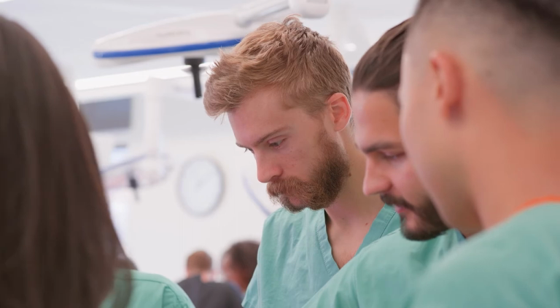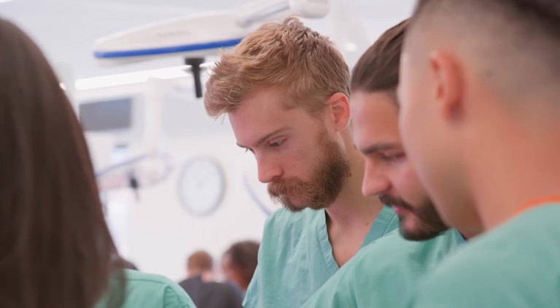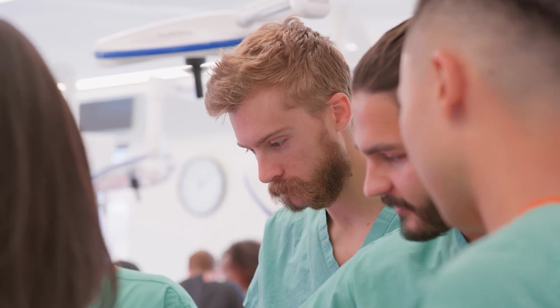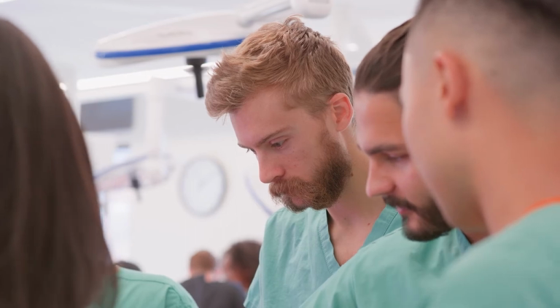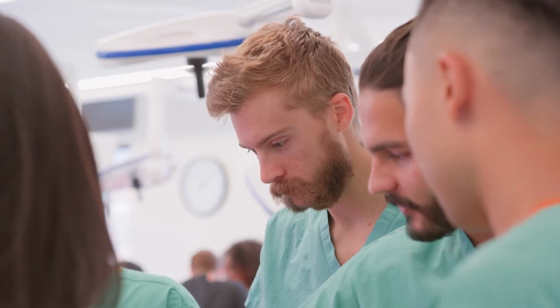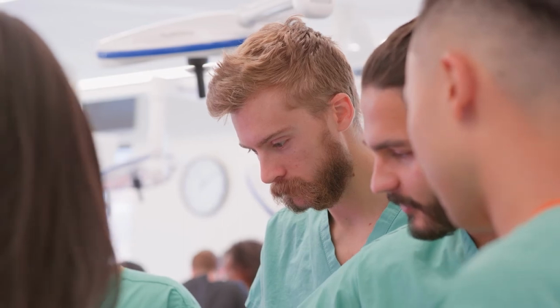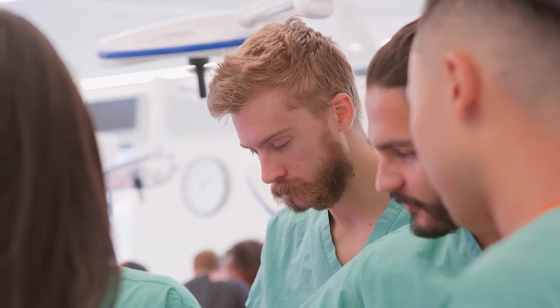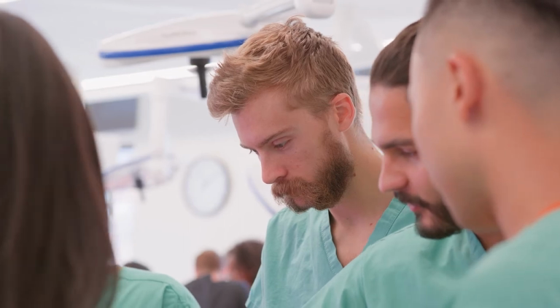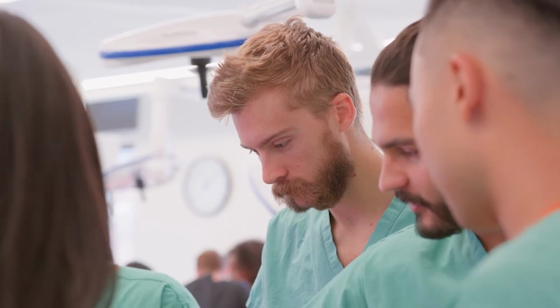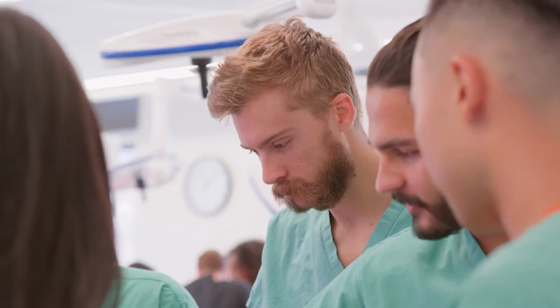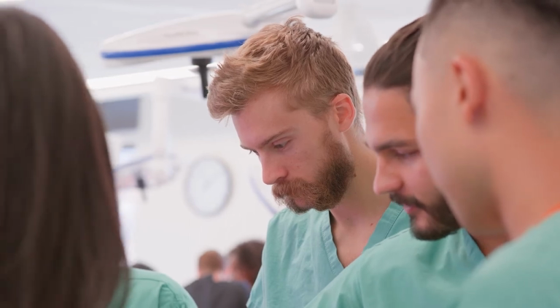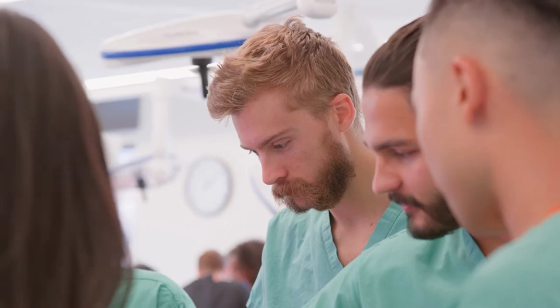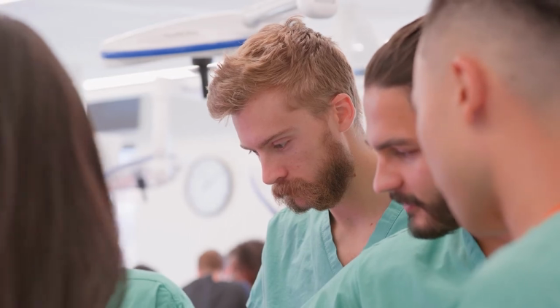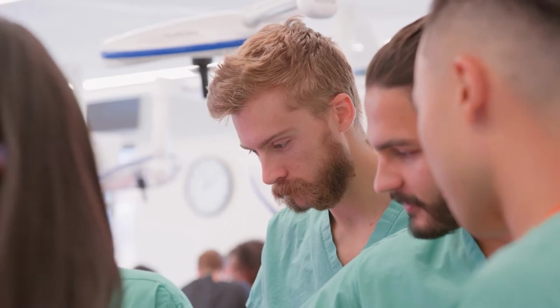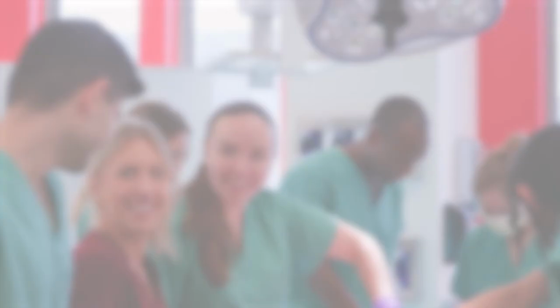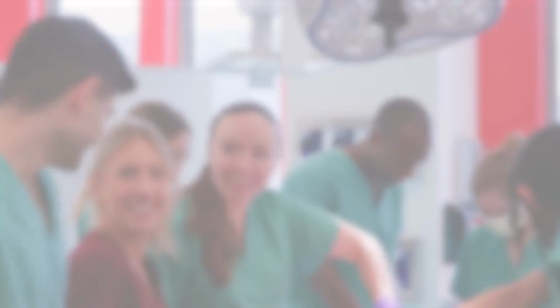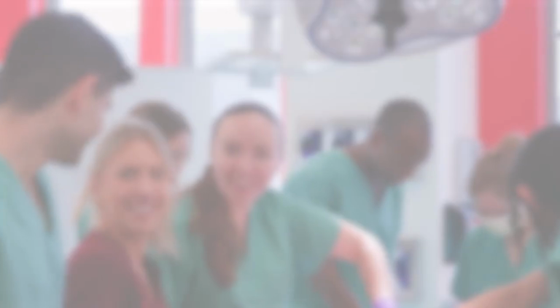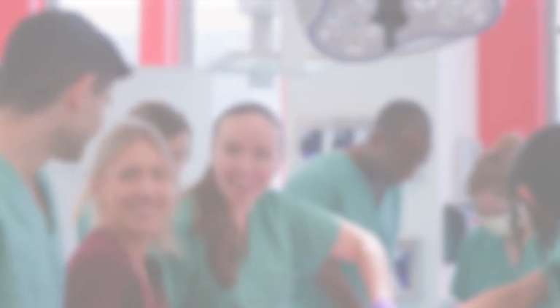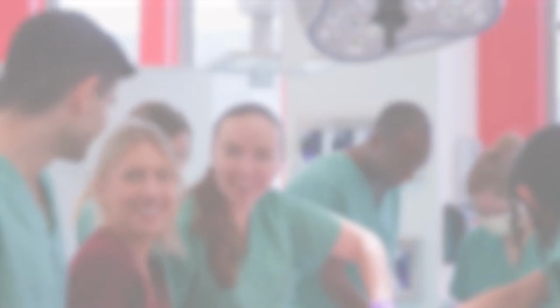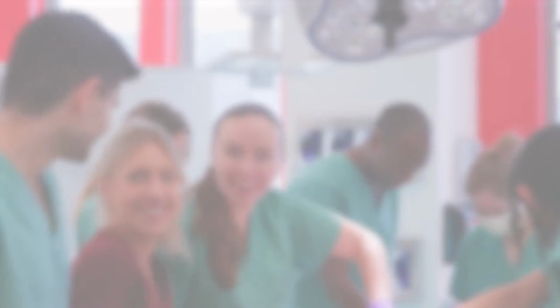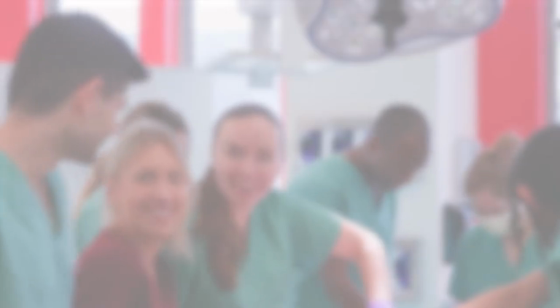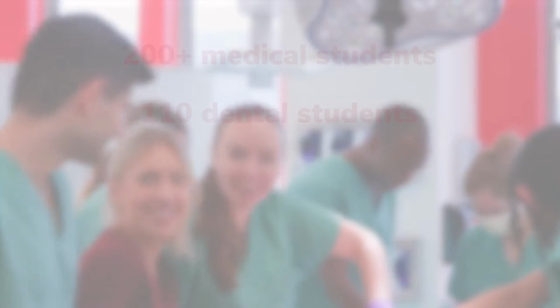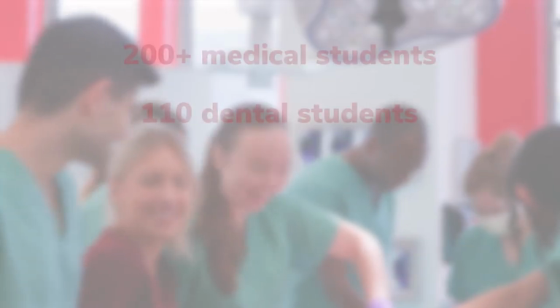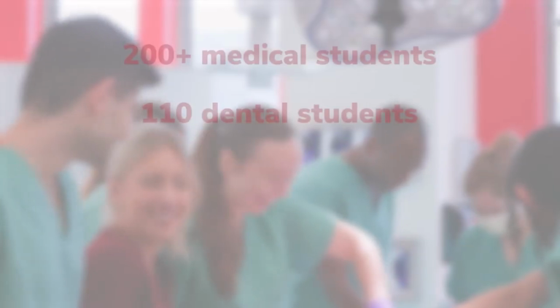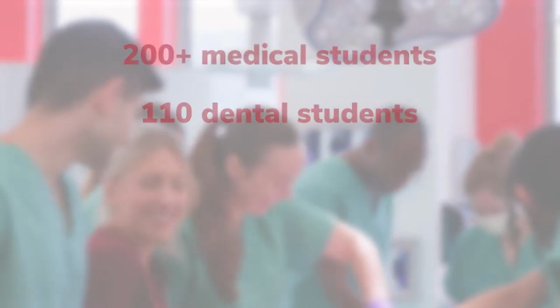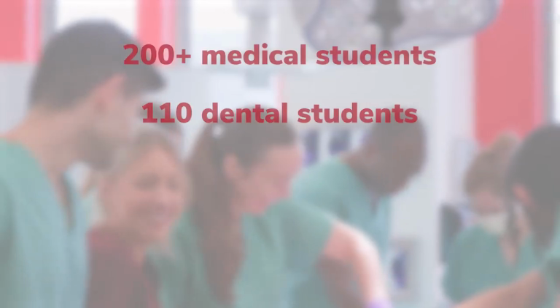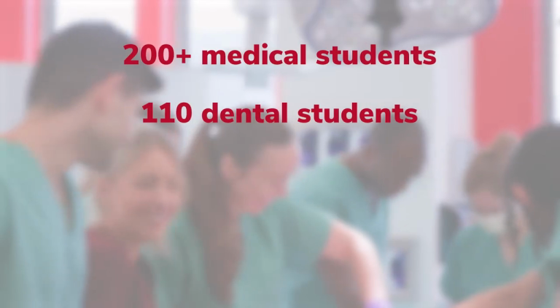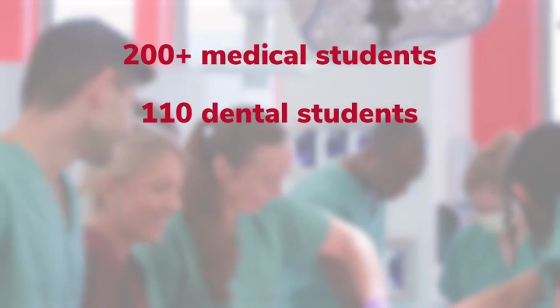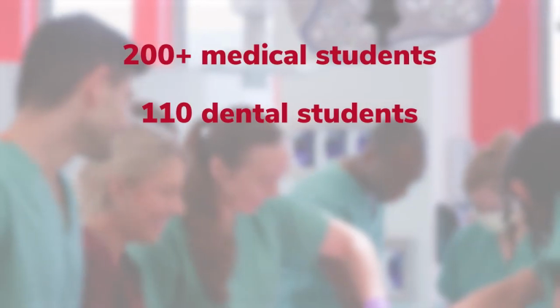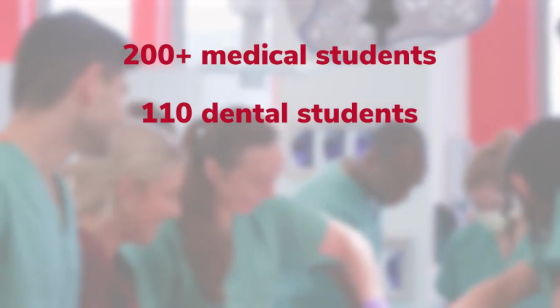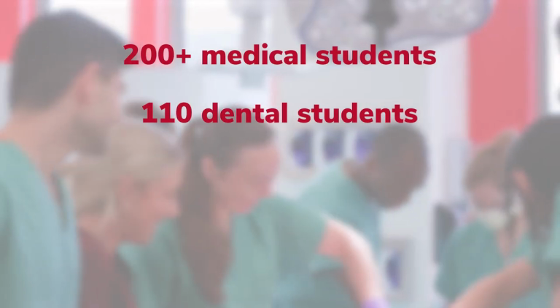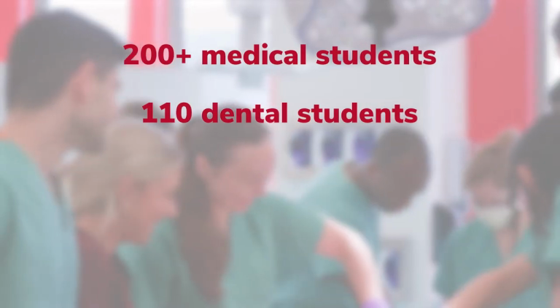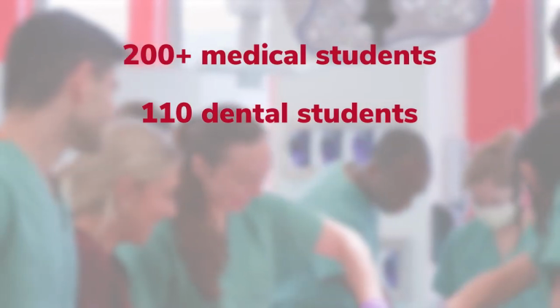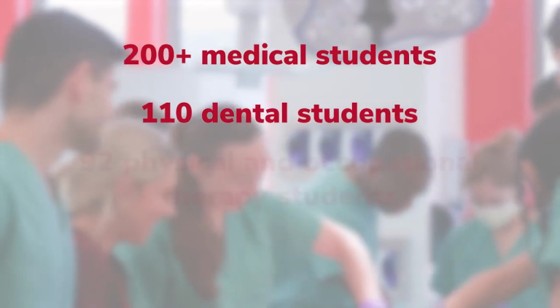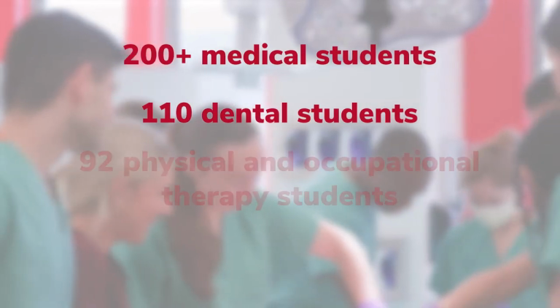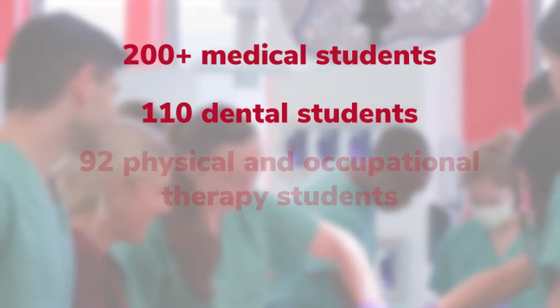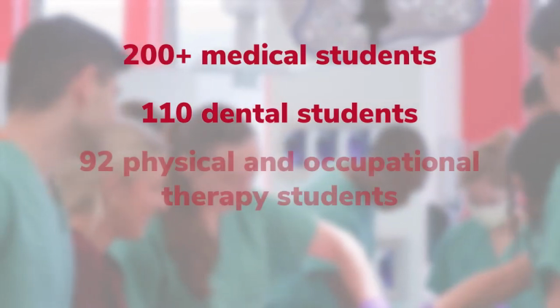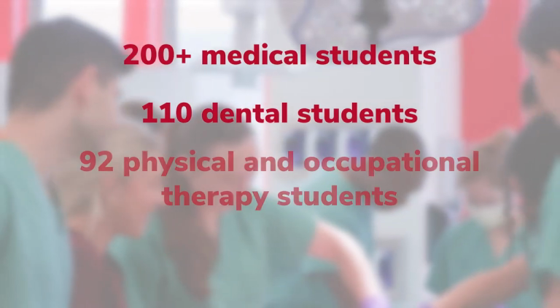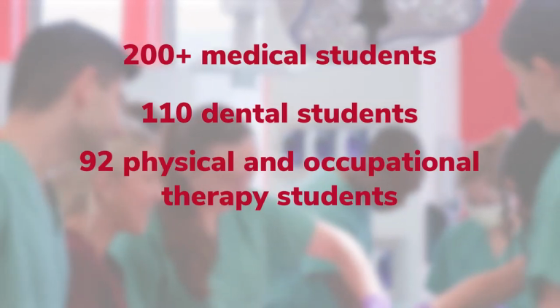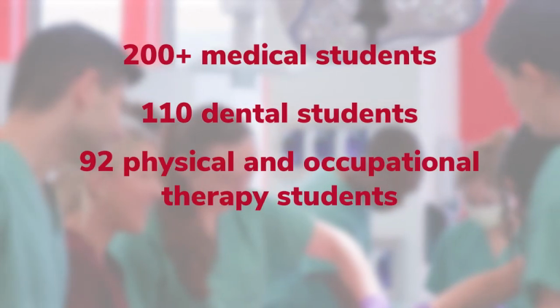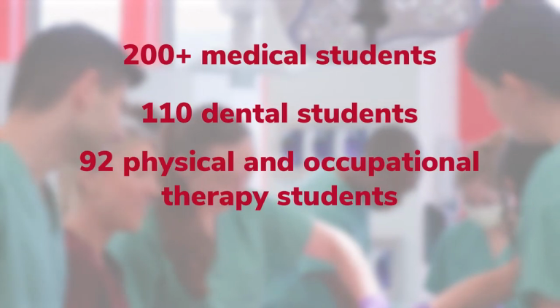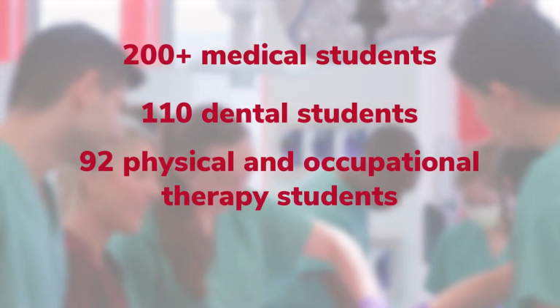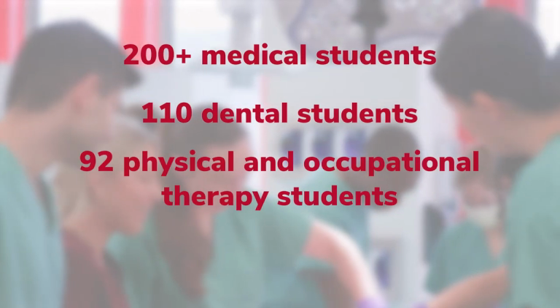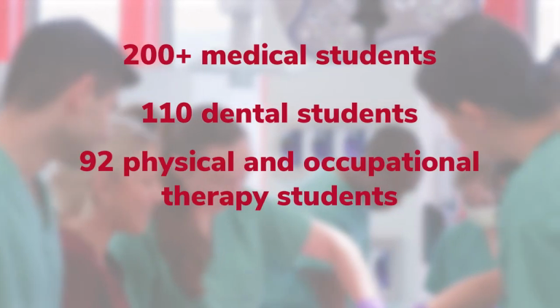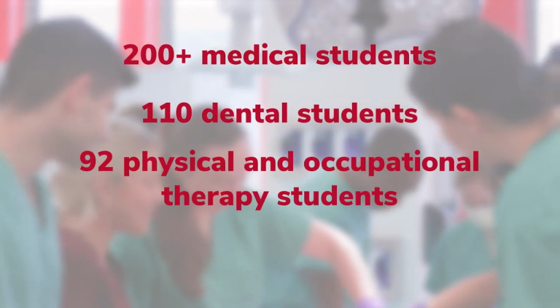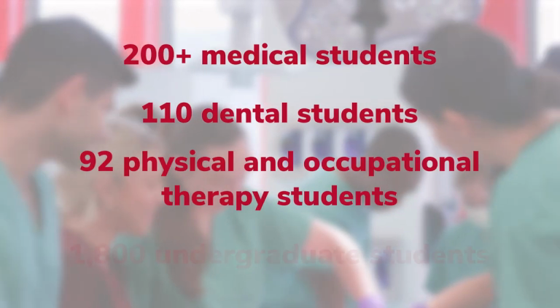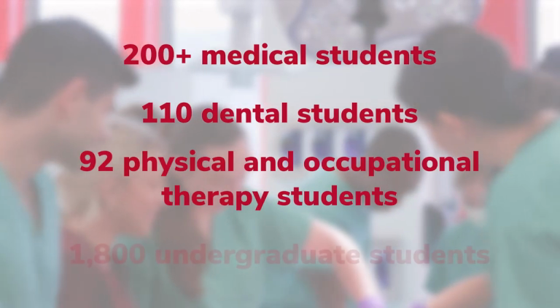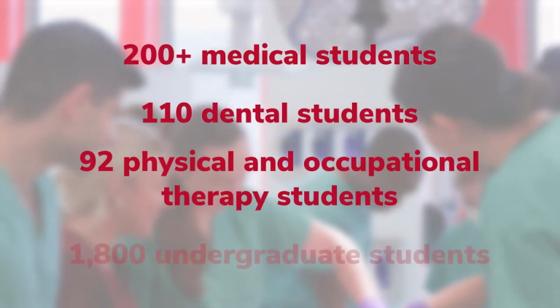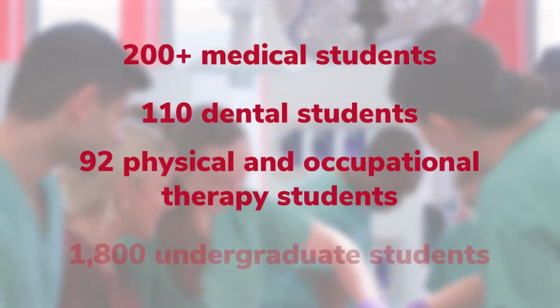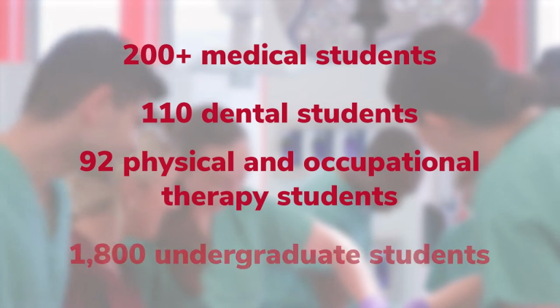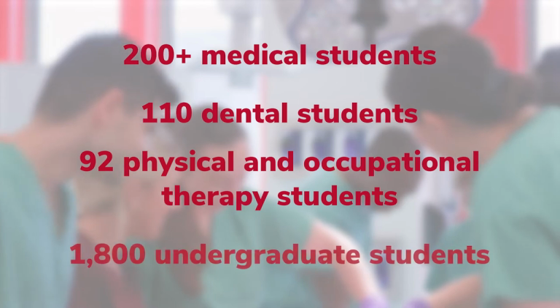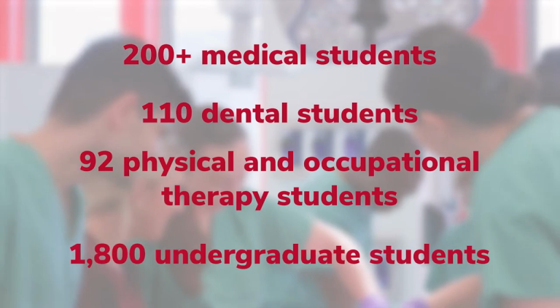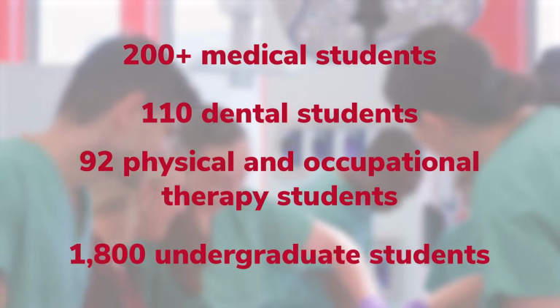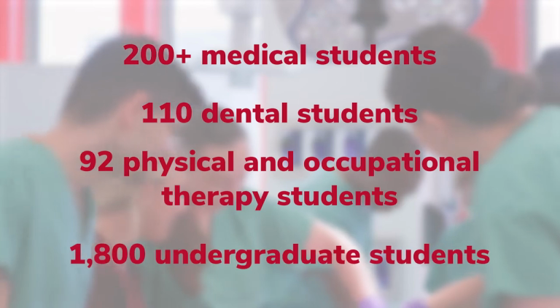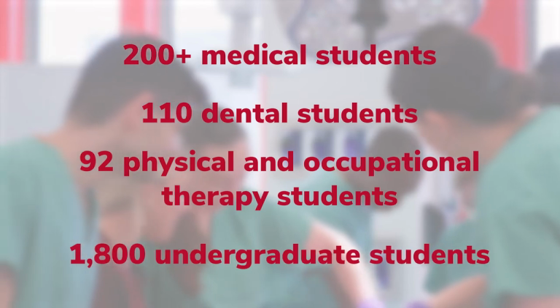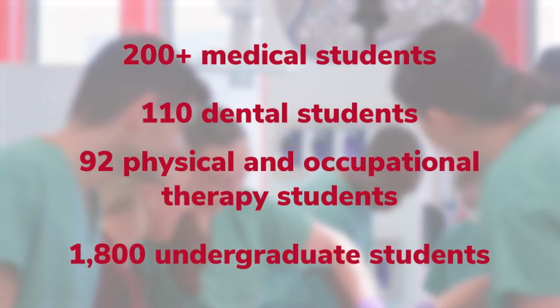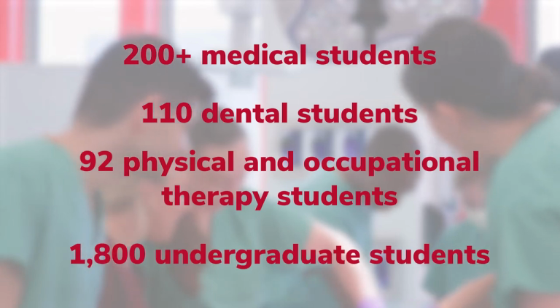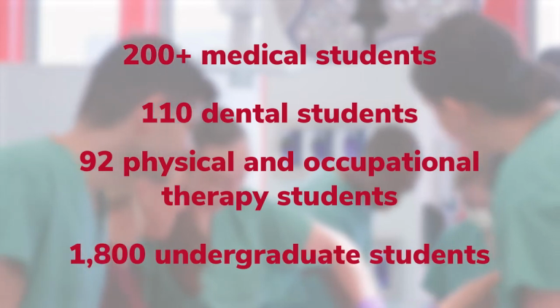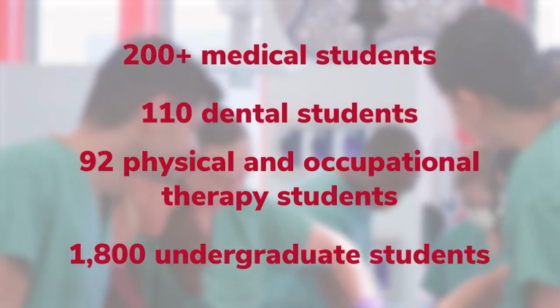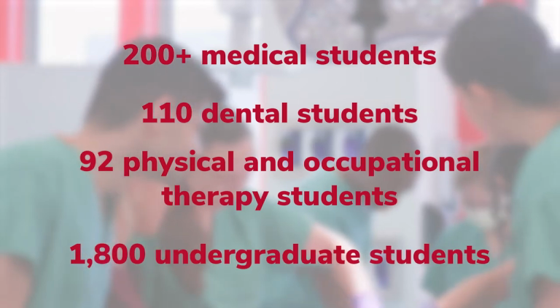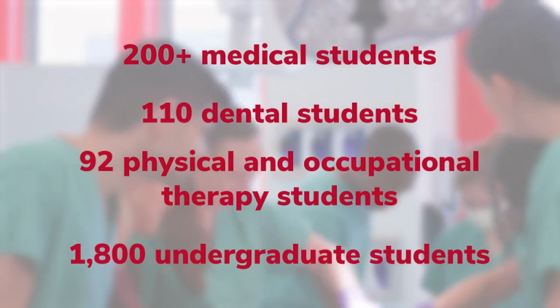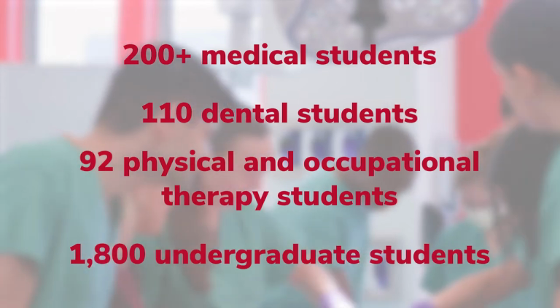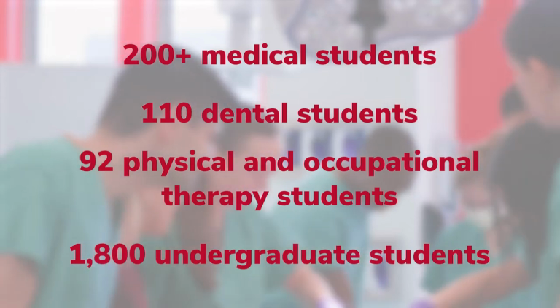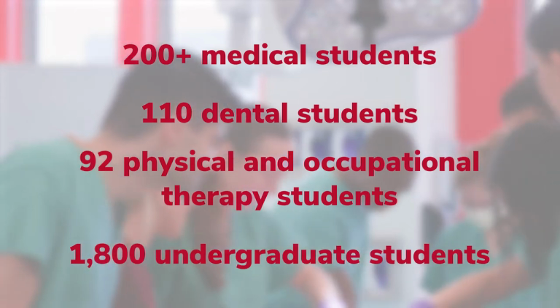Dentistry students will learn alongside medical students and partner on the dissection, fostering early interprofessional experiences.